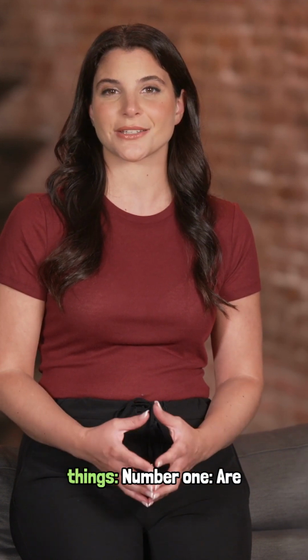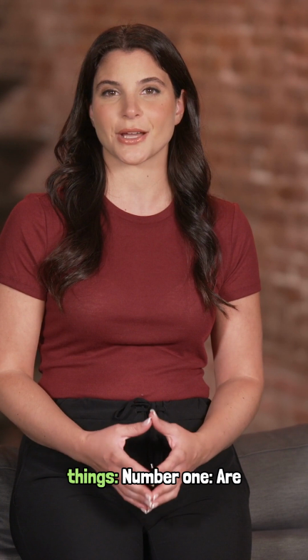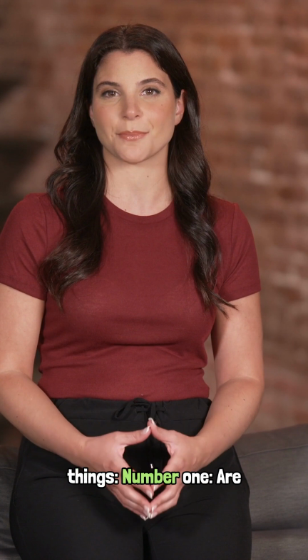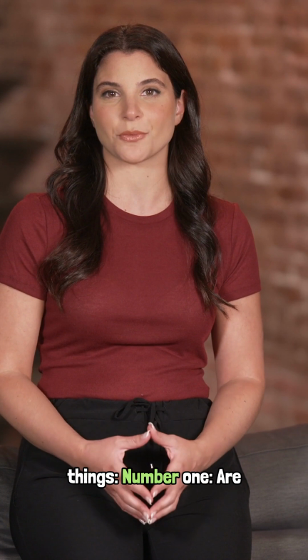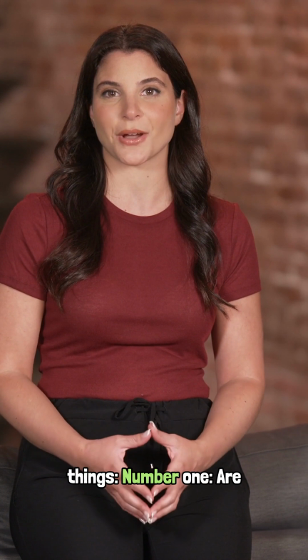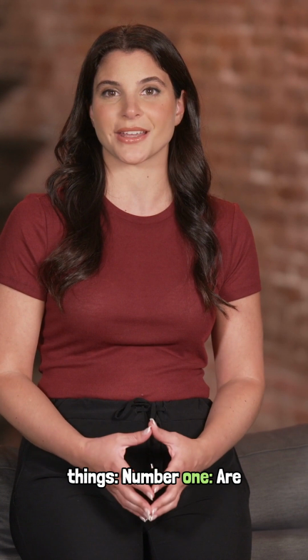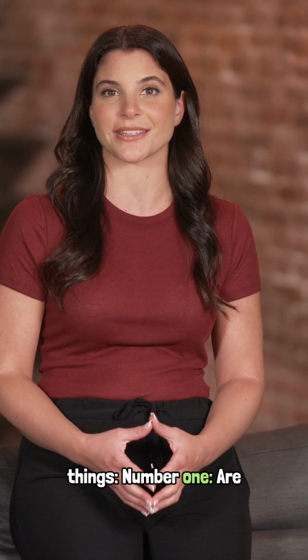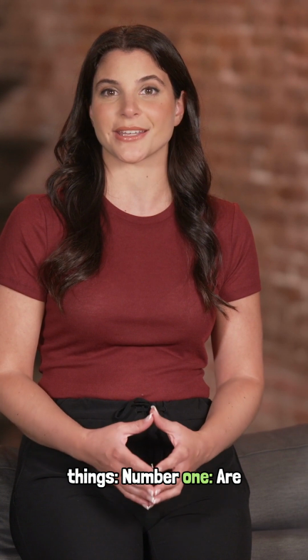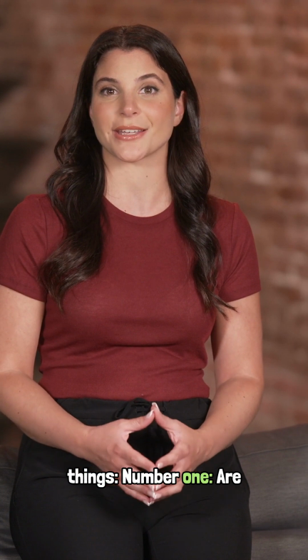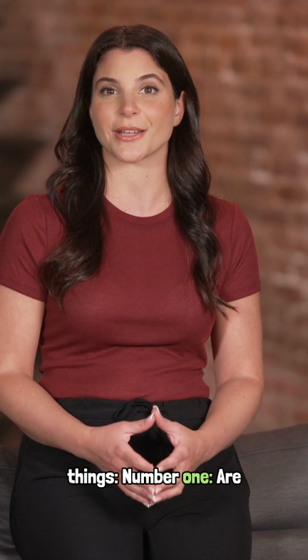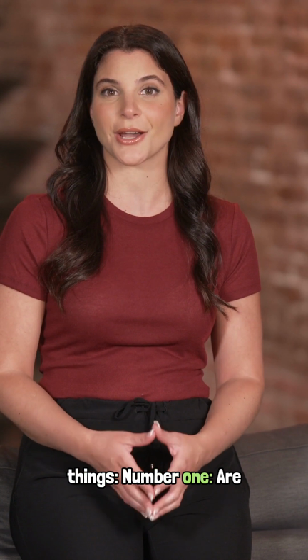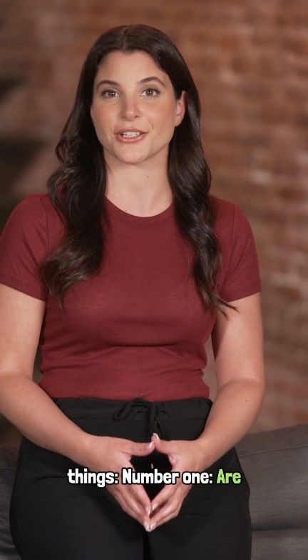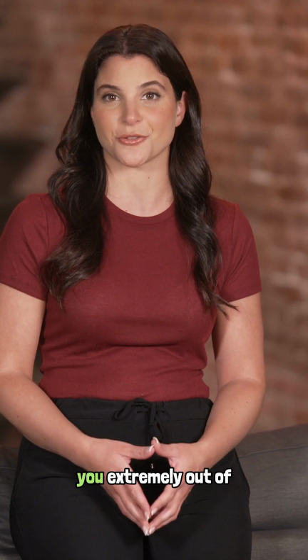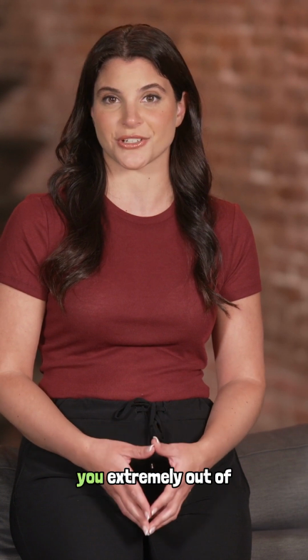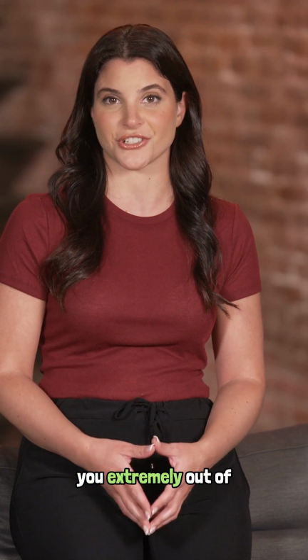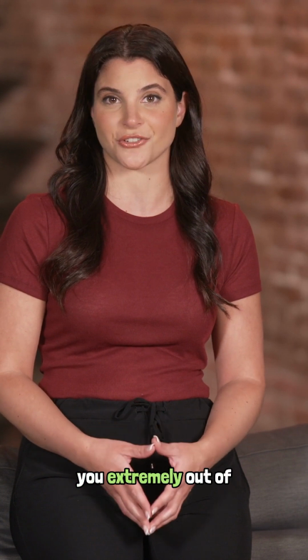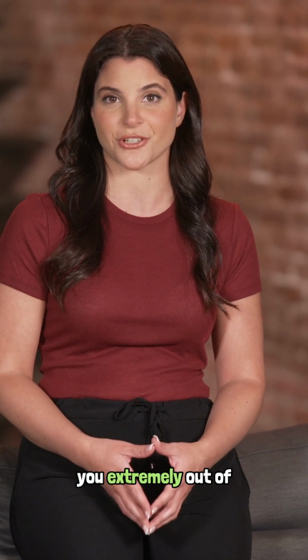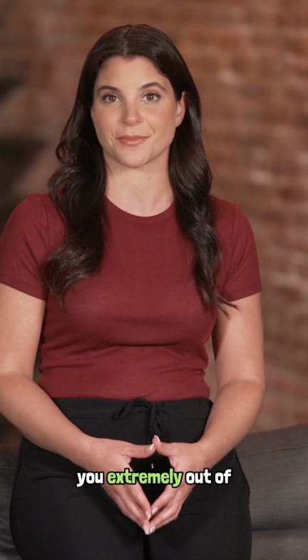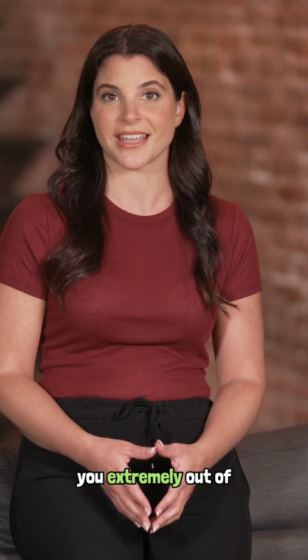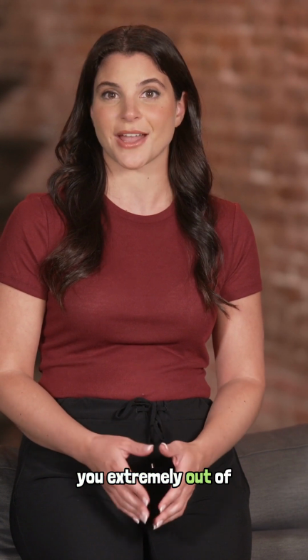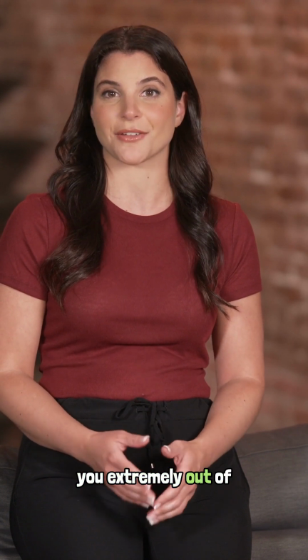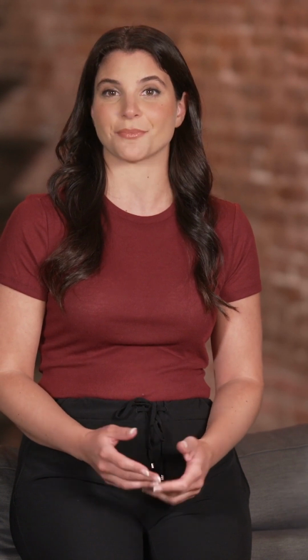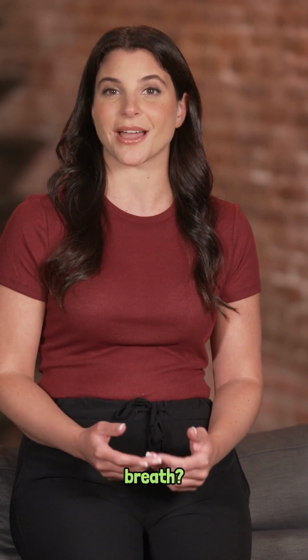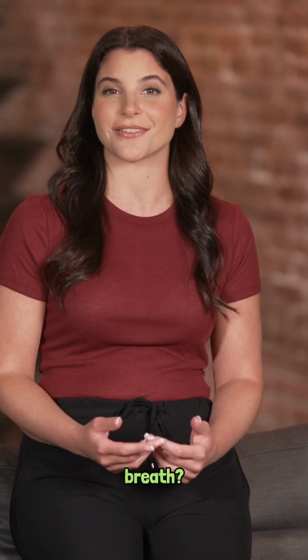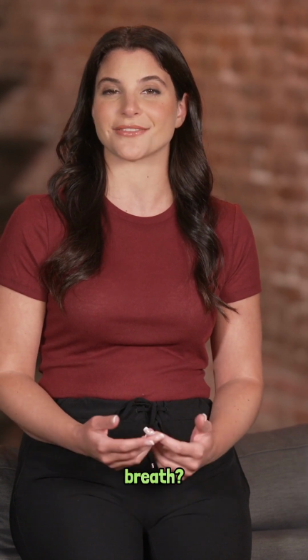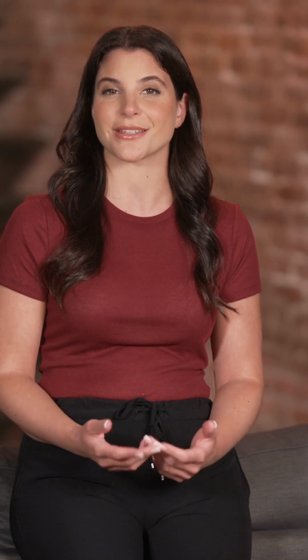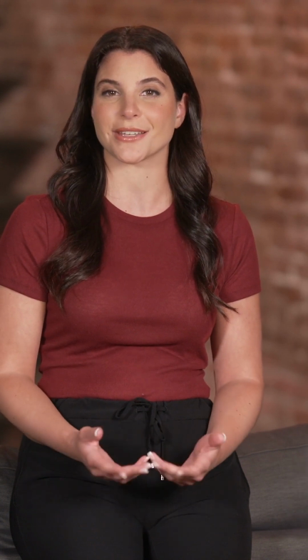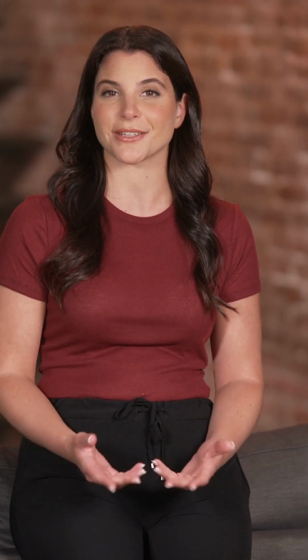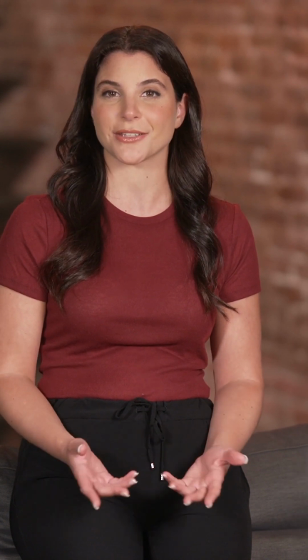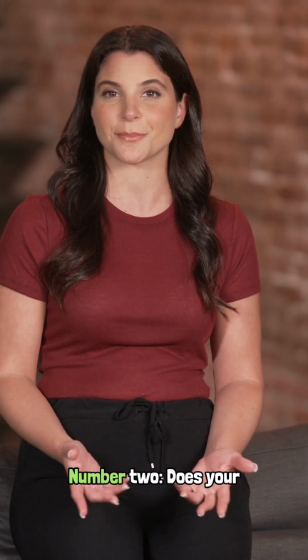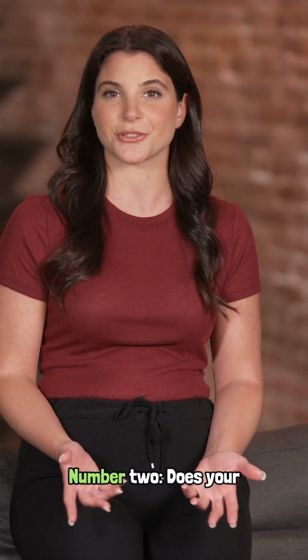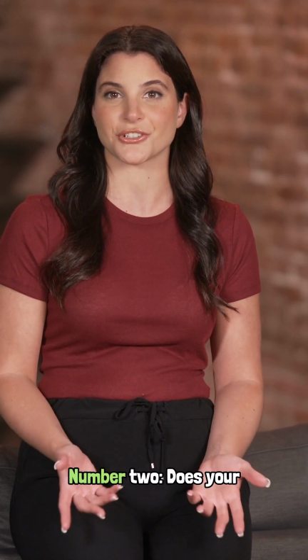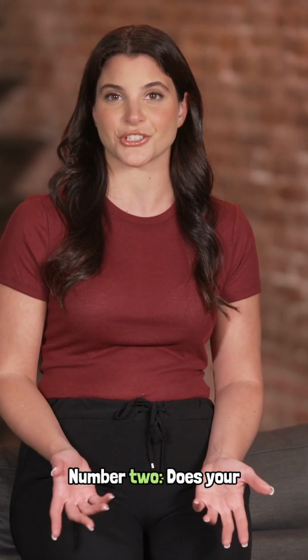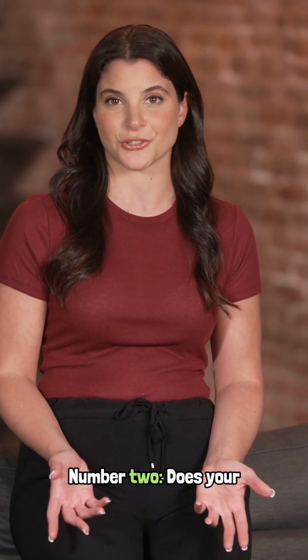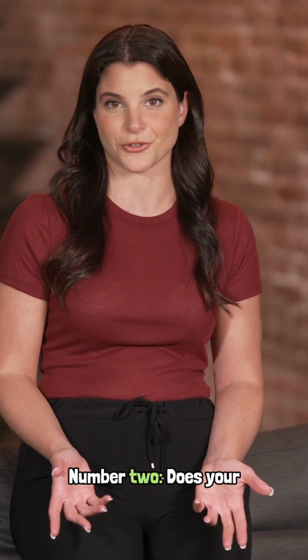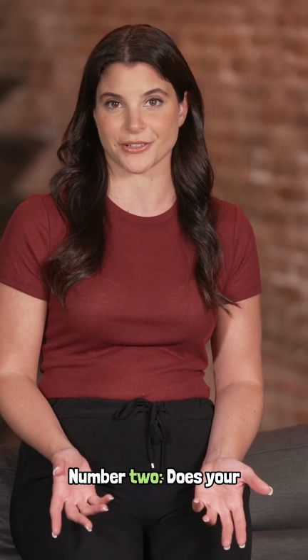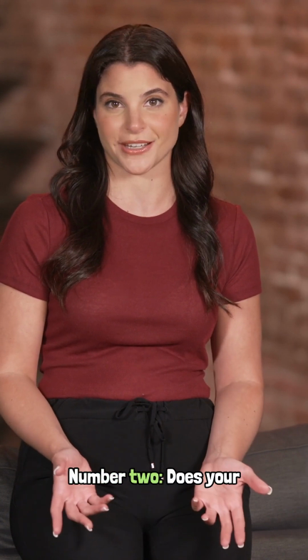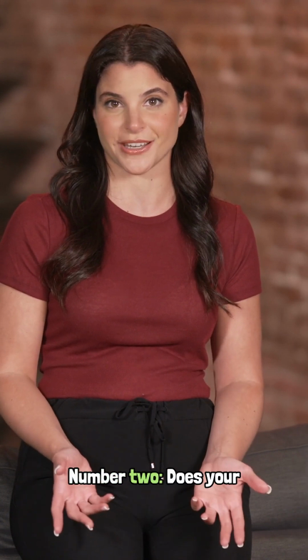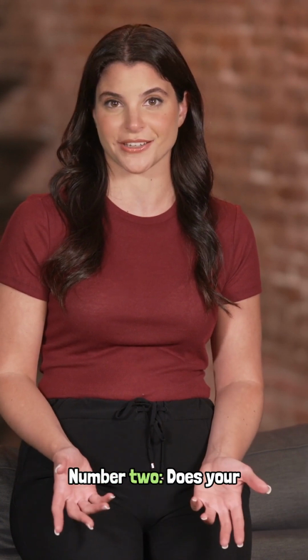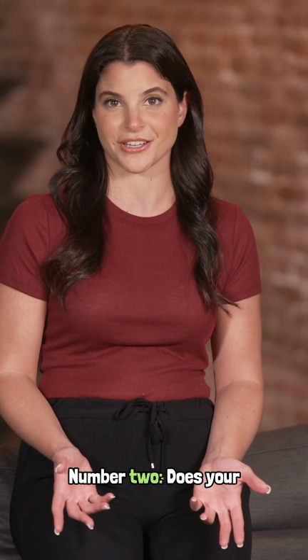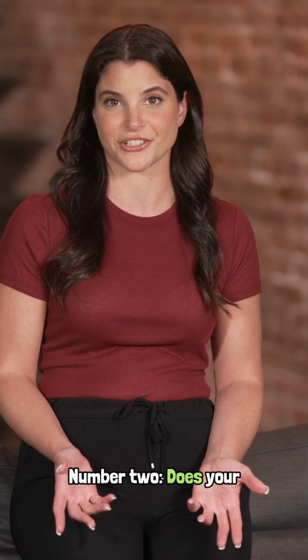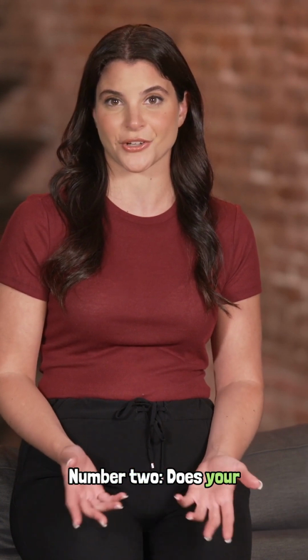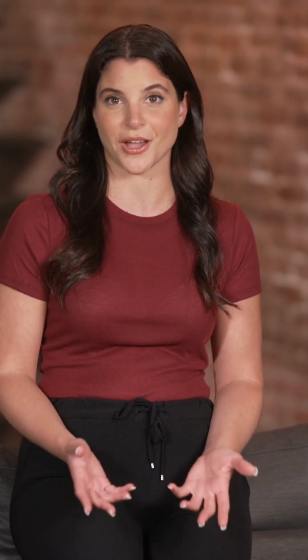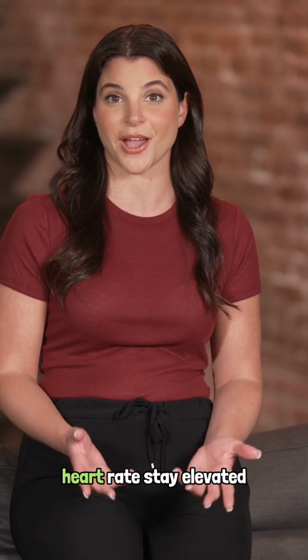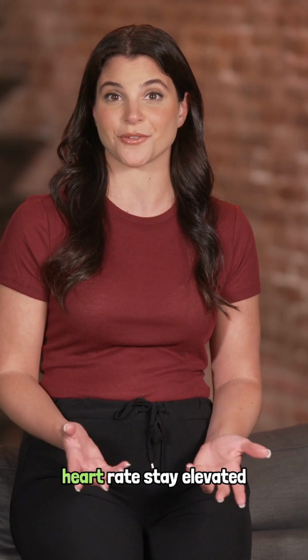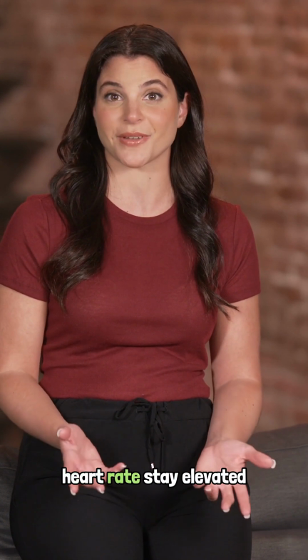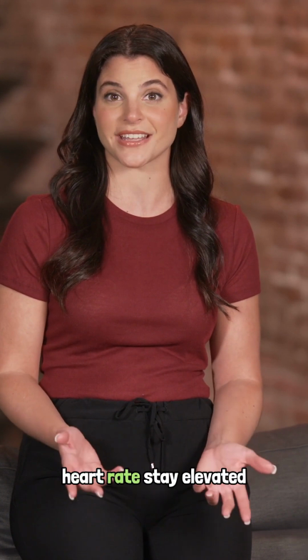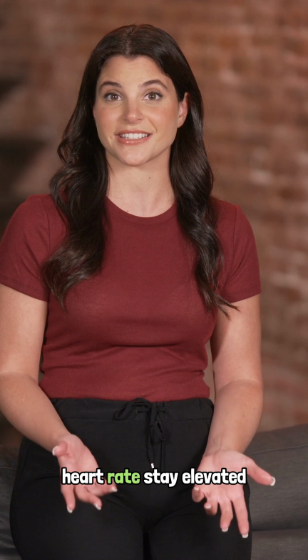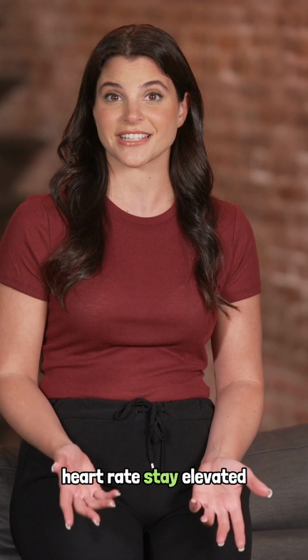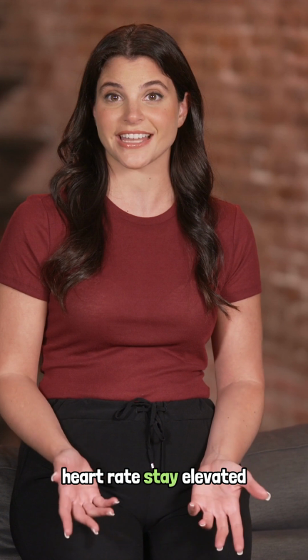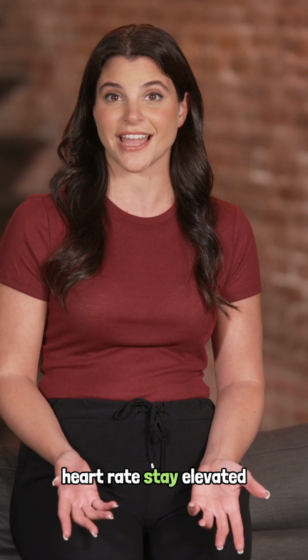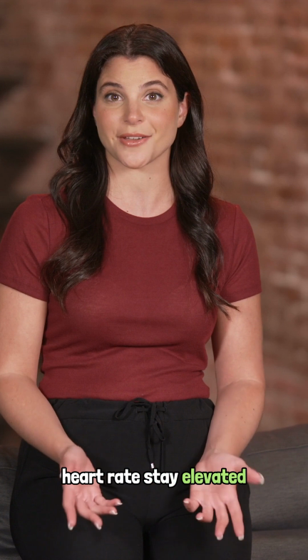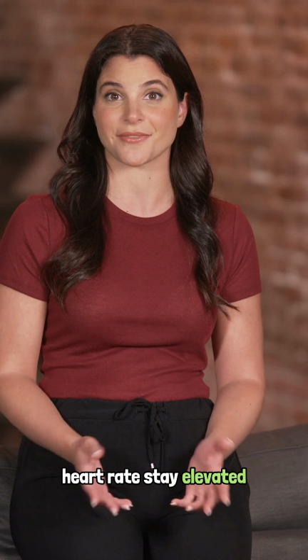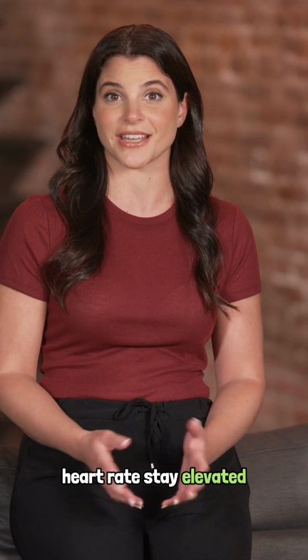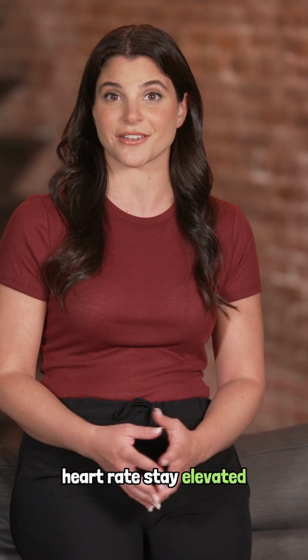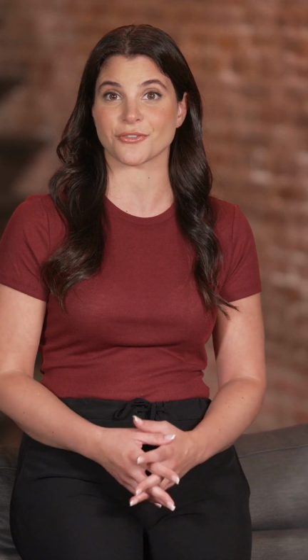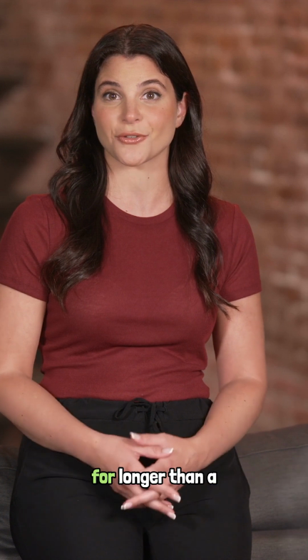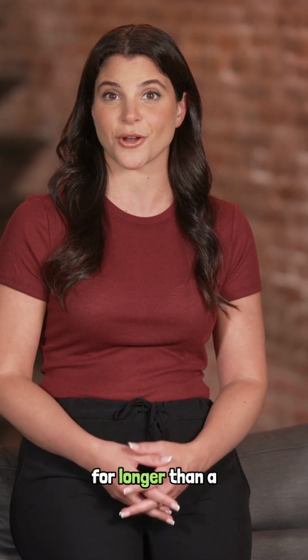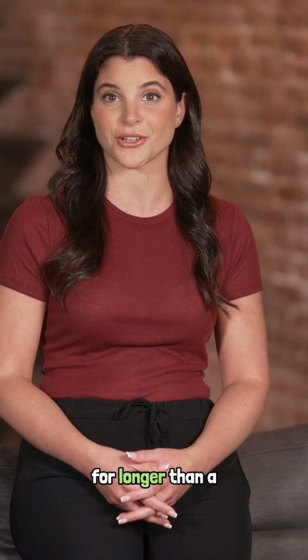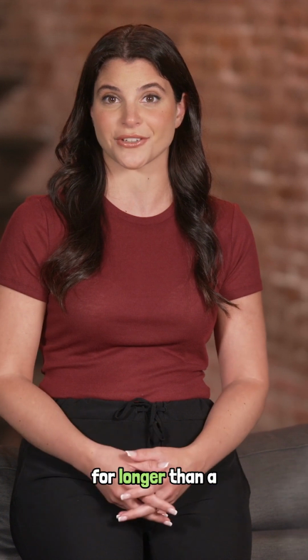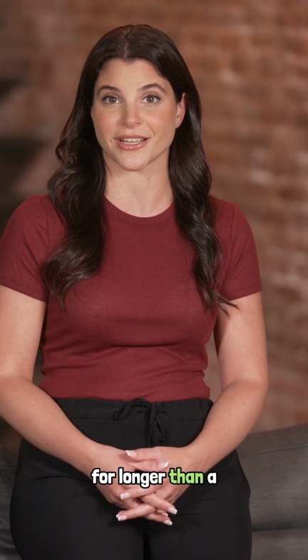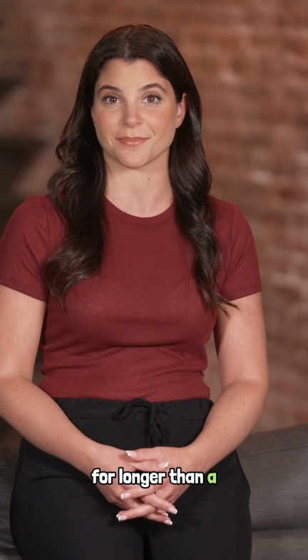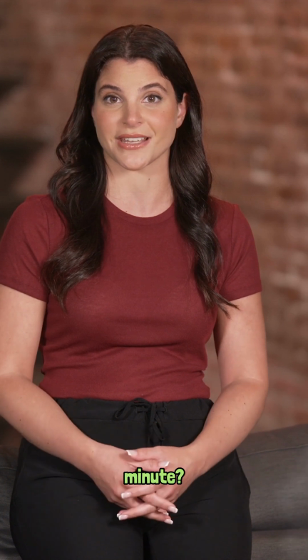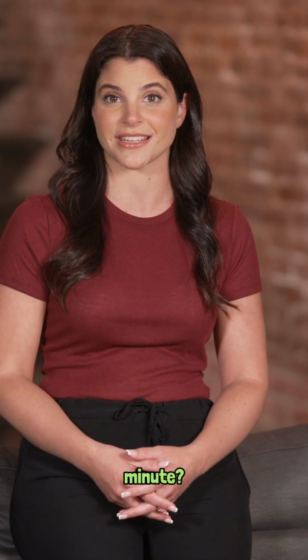Number one, are you extremely out of breath? Number two, does your heart rate stay elevated for longer than a minute?